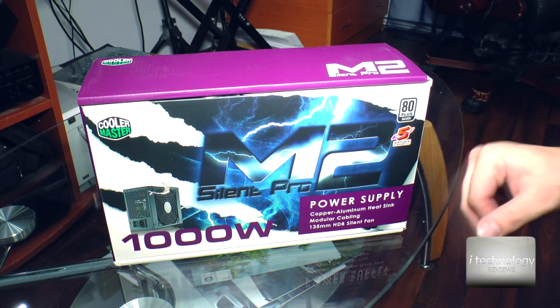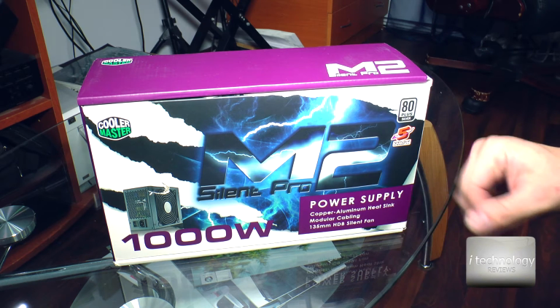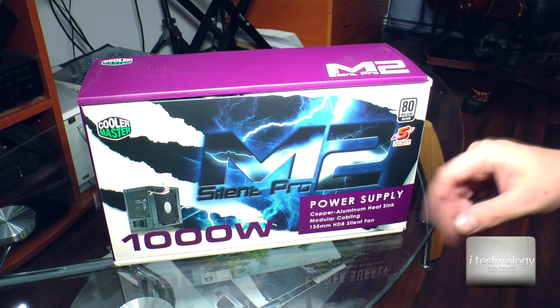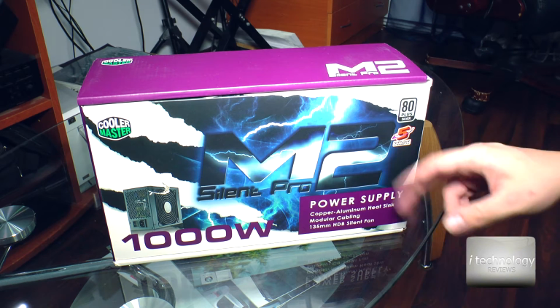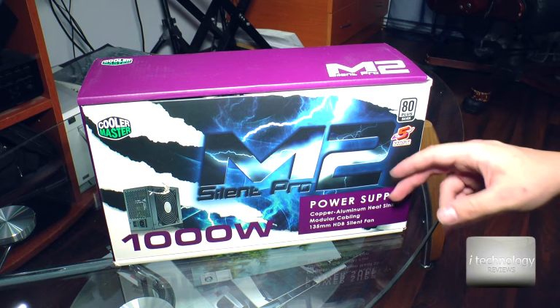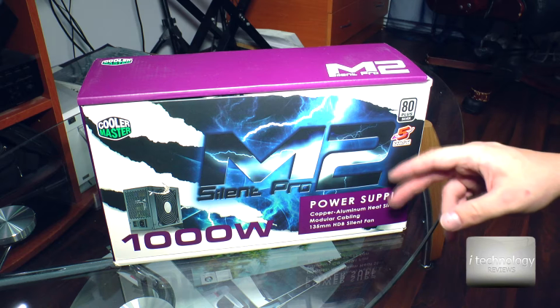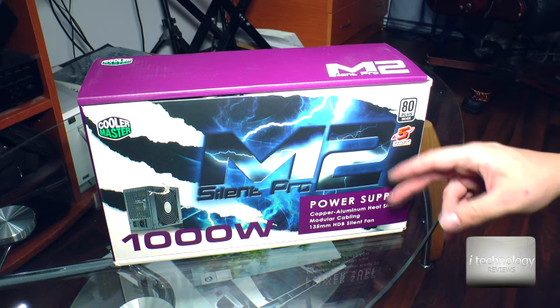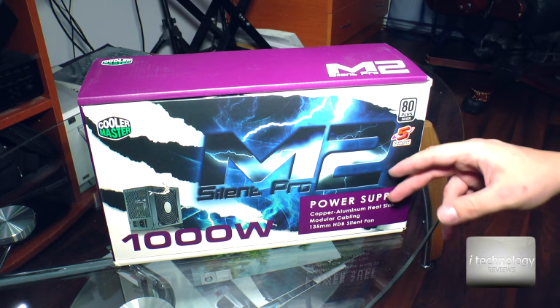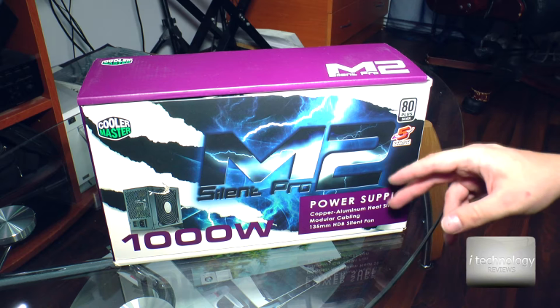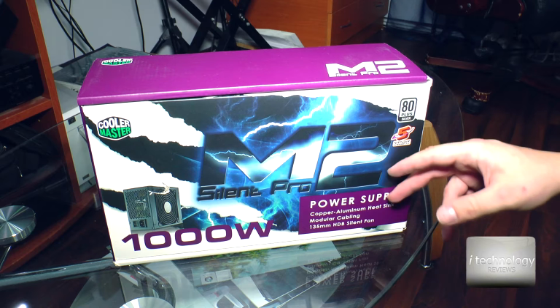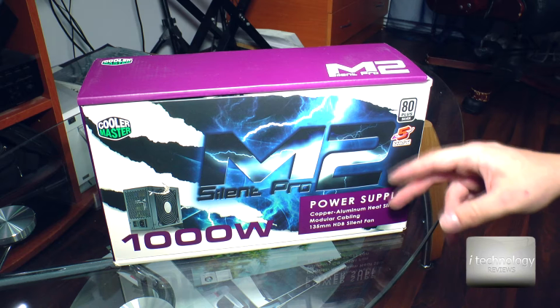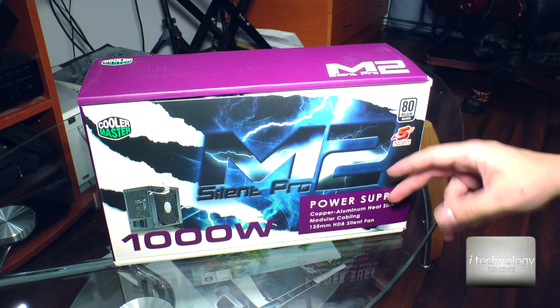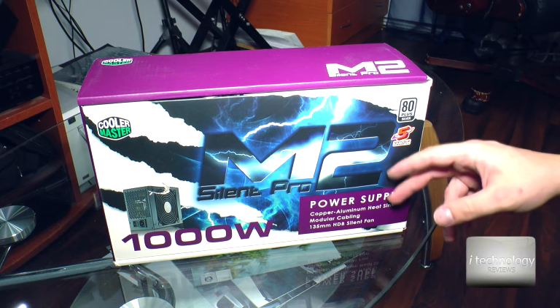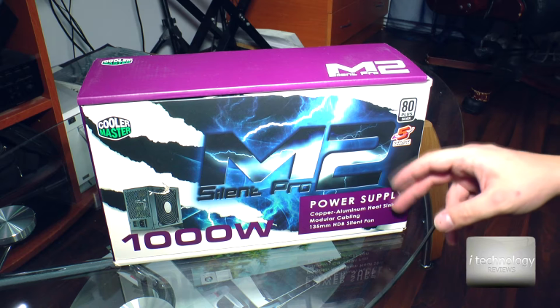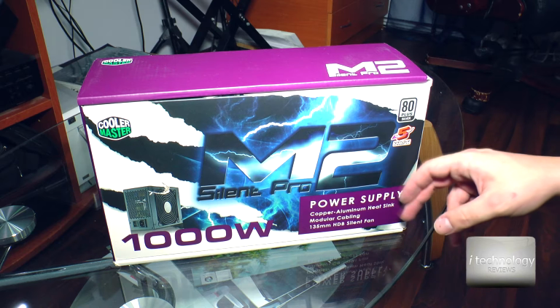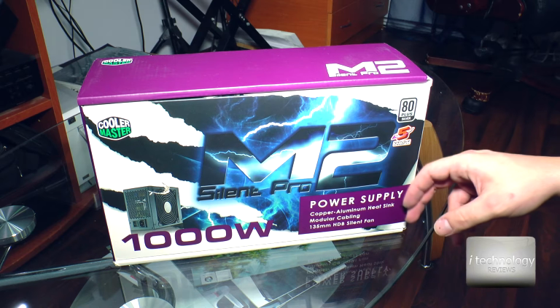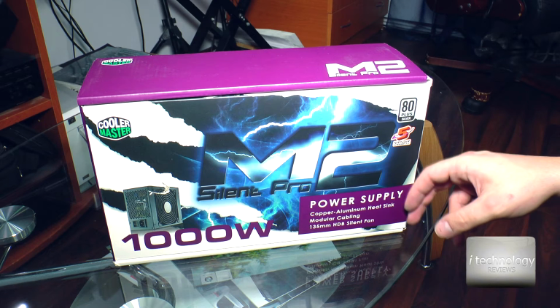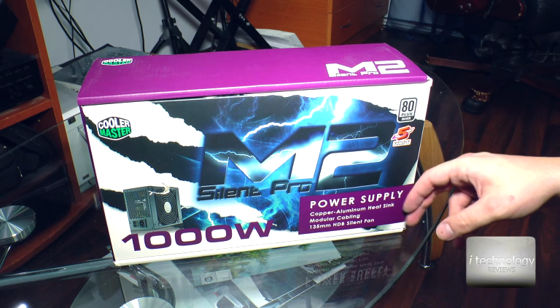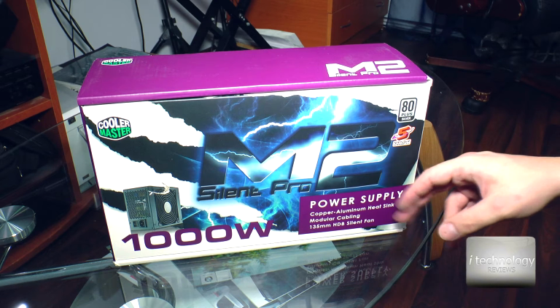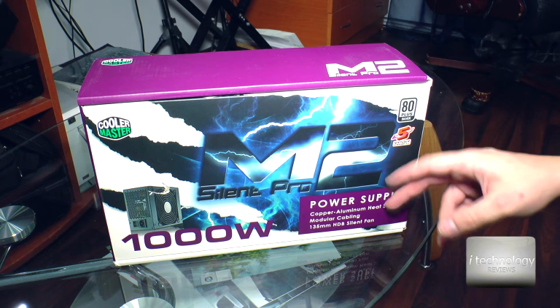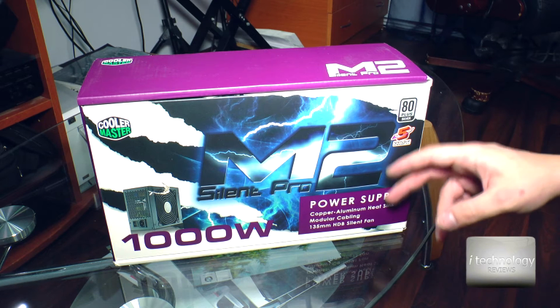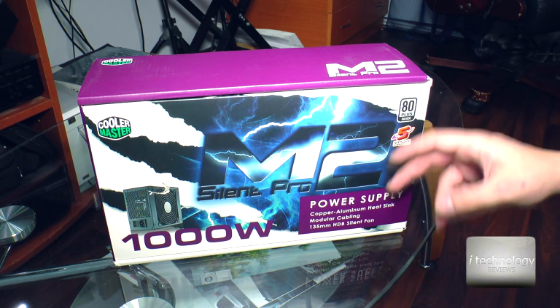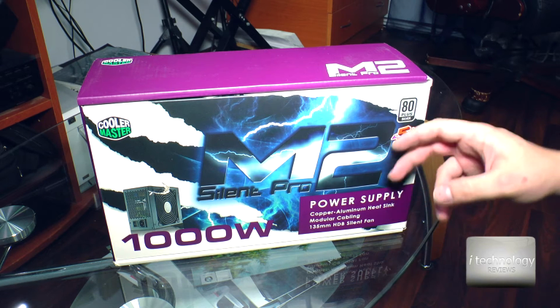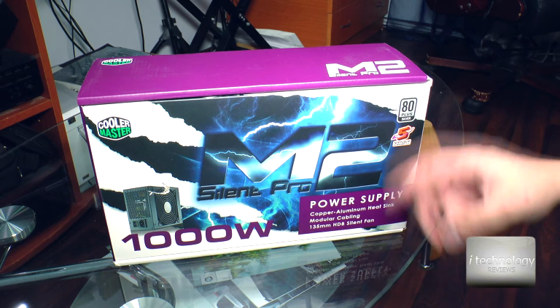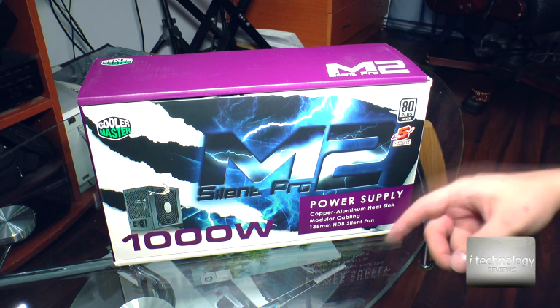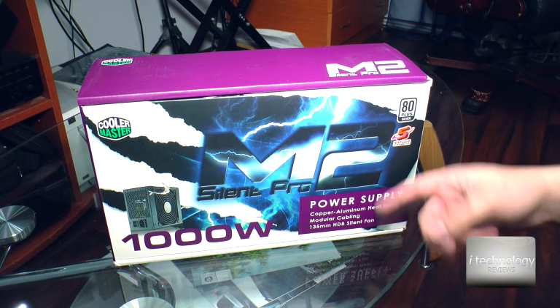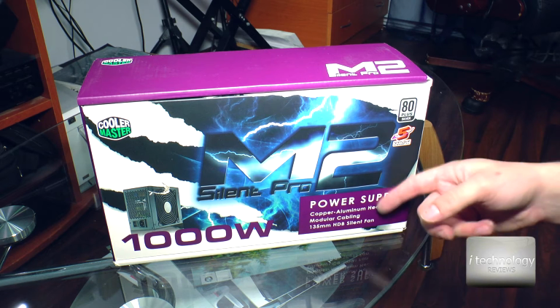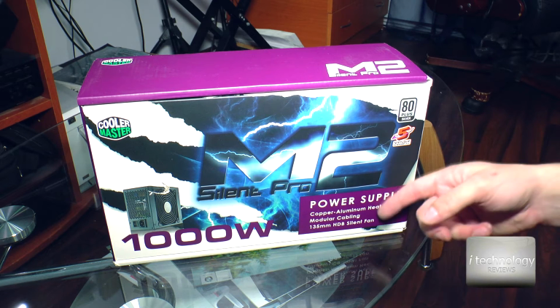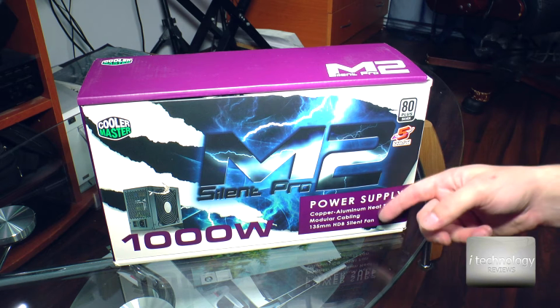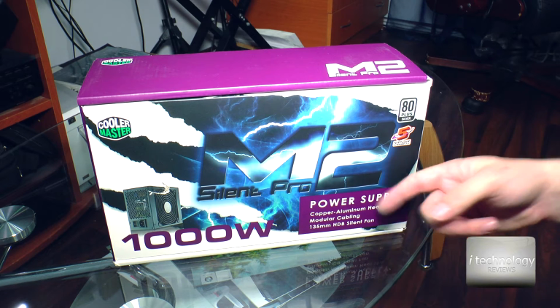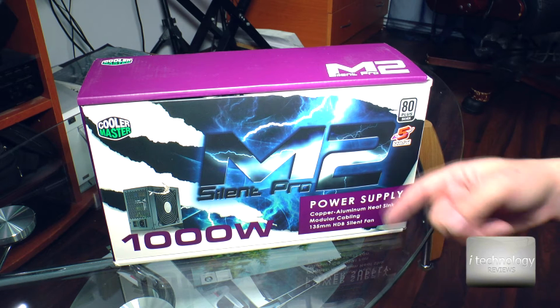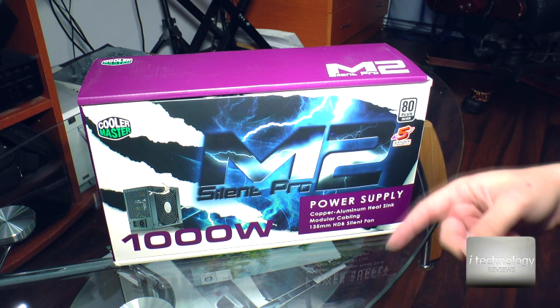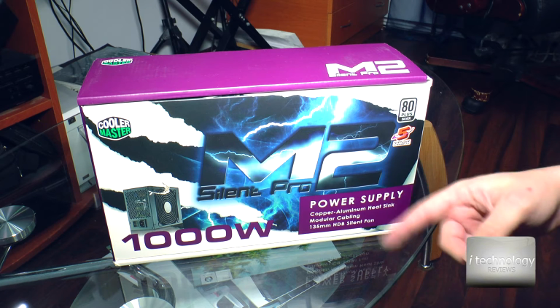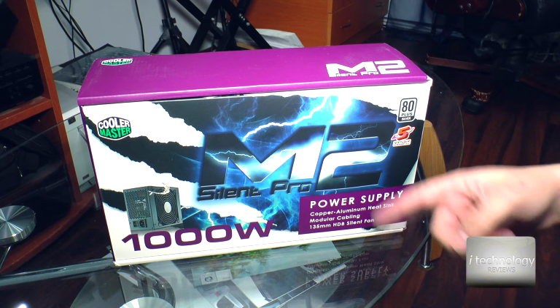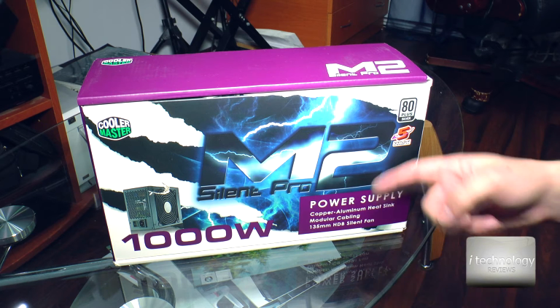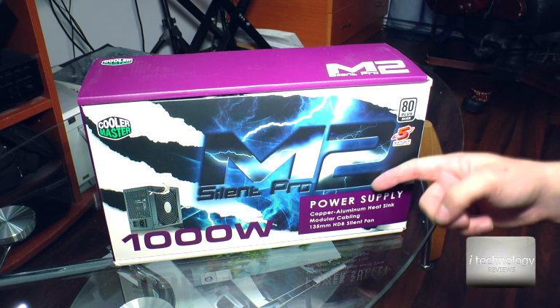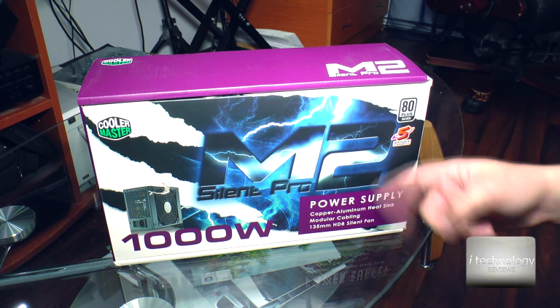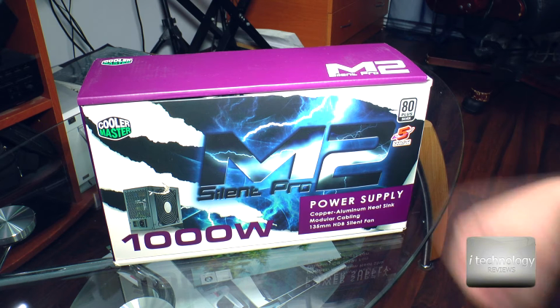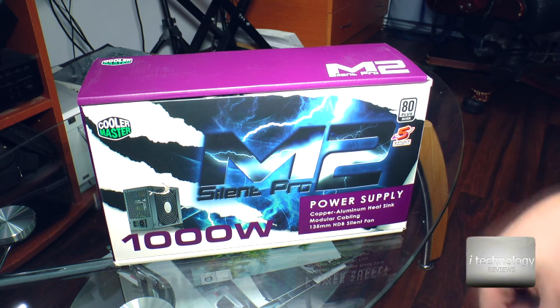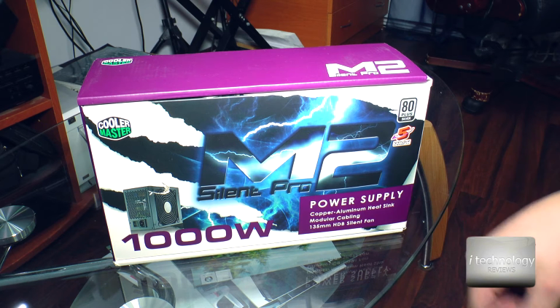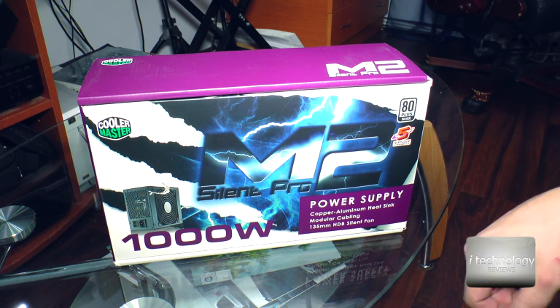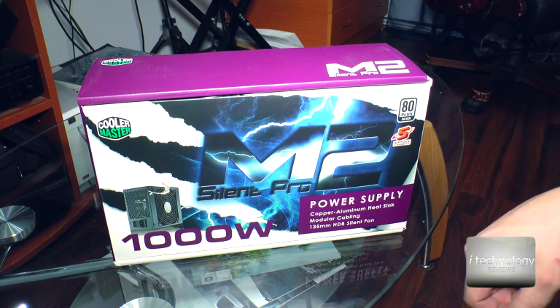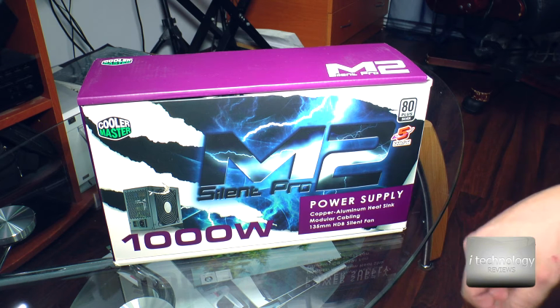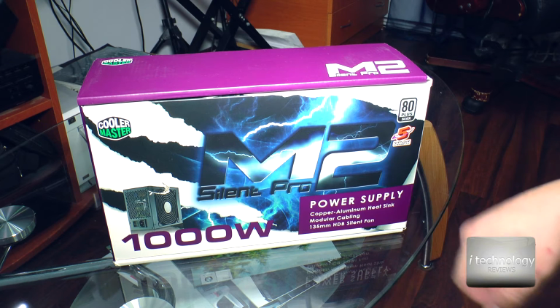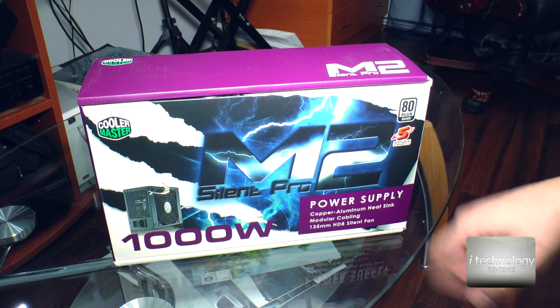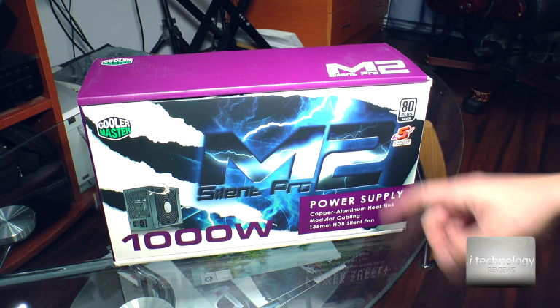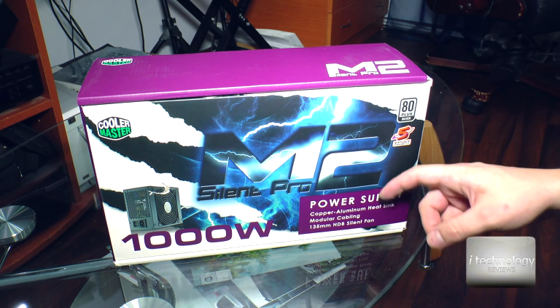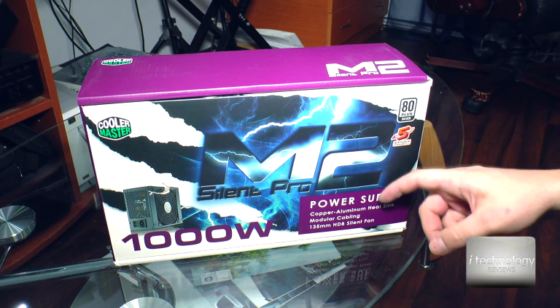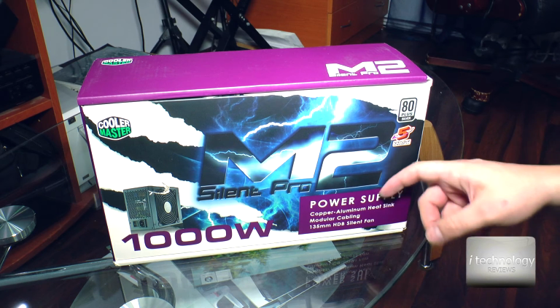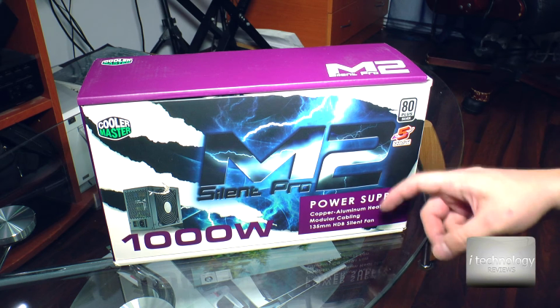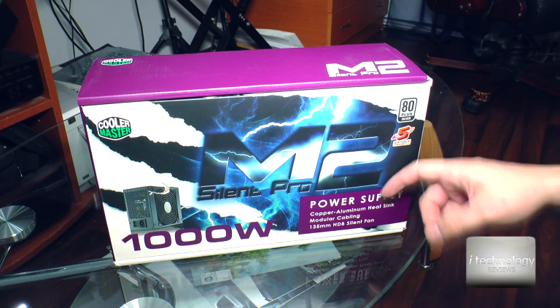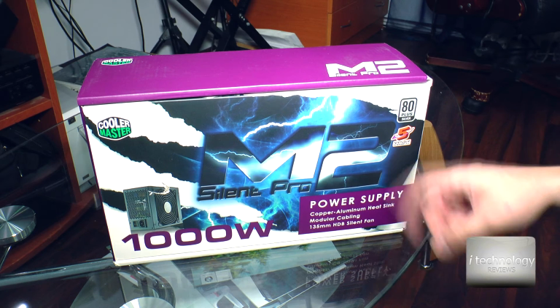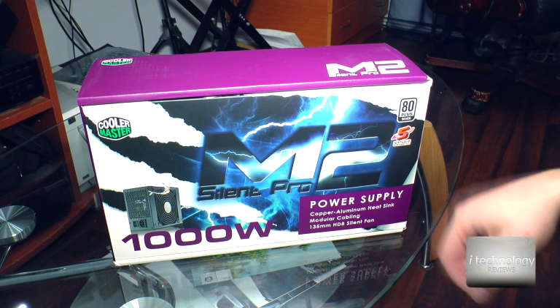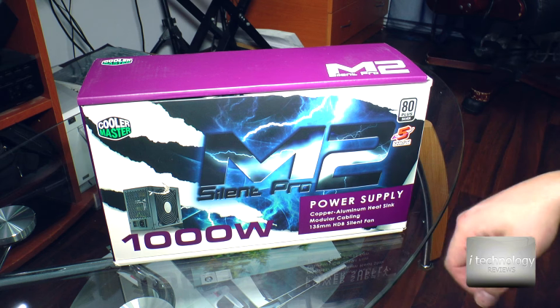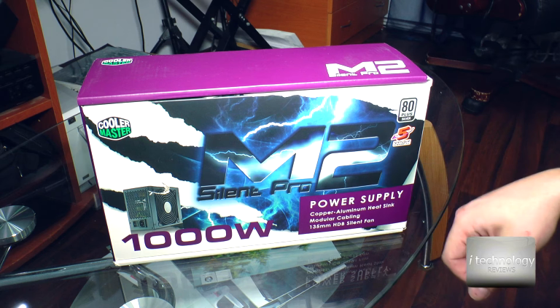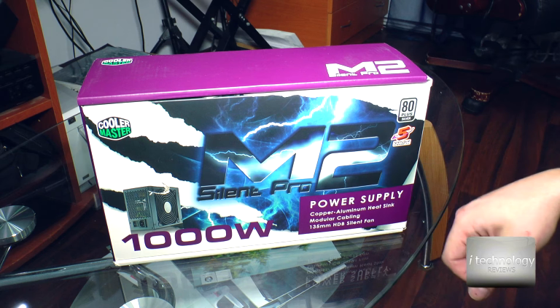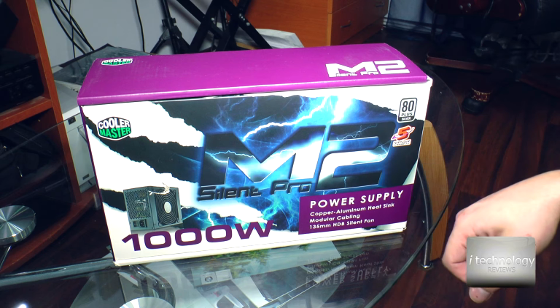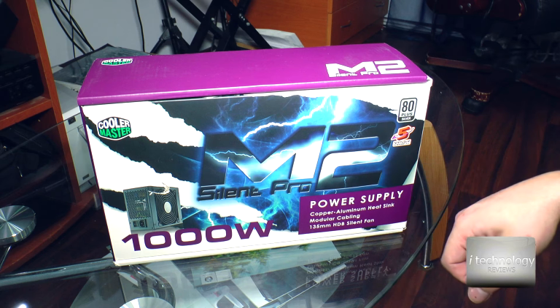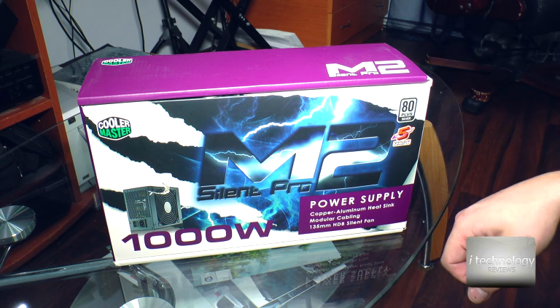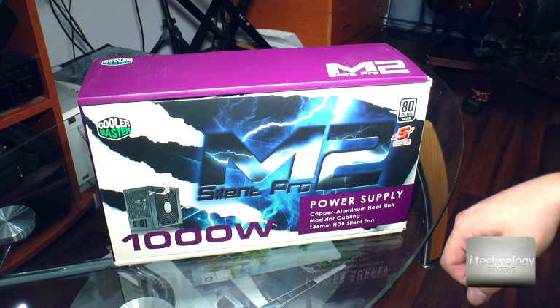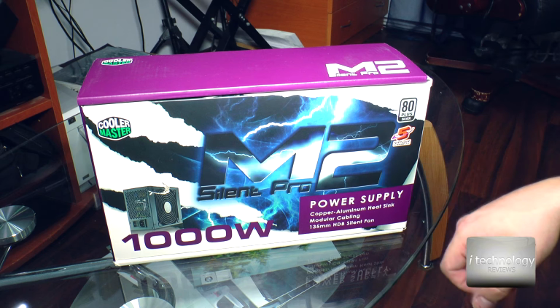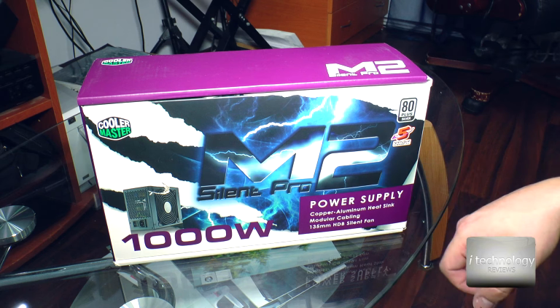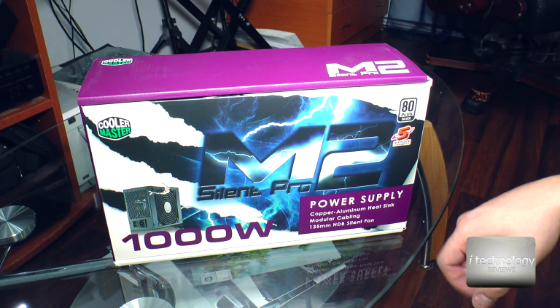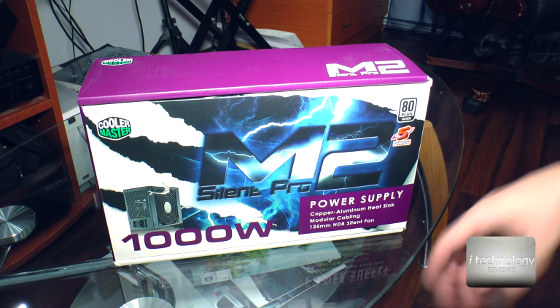This is pretty much silent — we have tested it and we like it, we really like this power source.